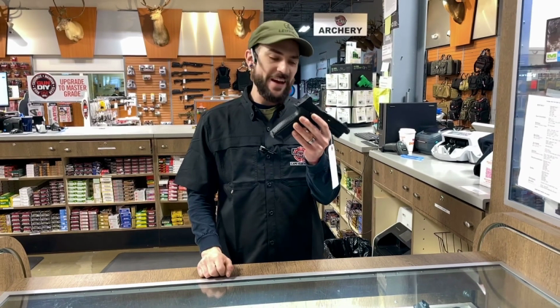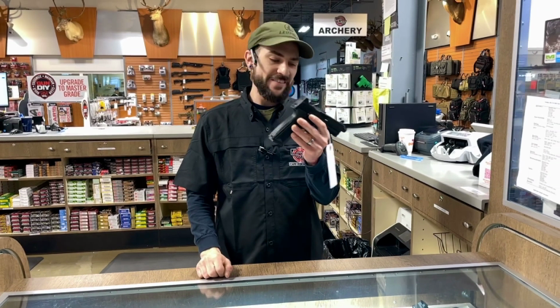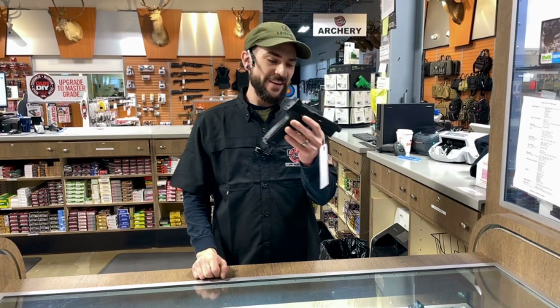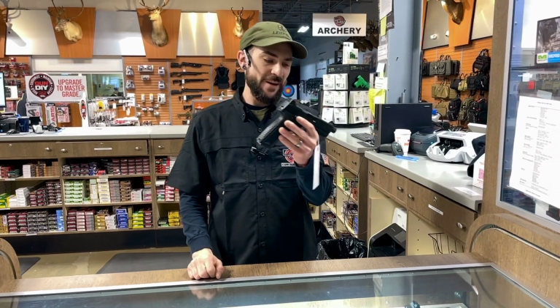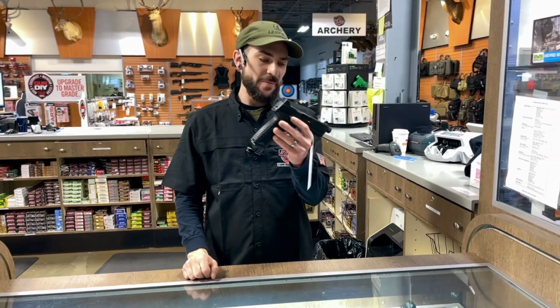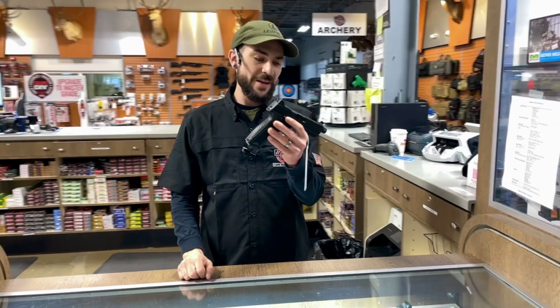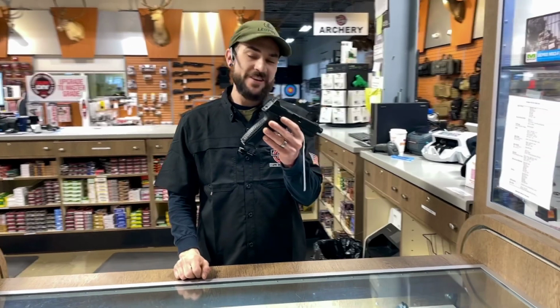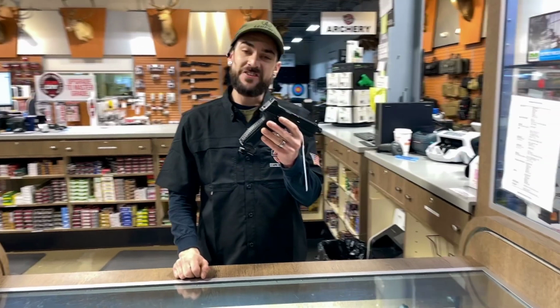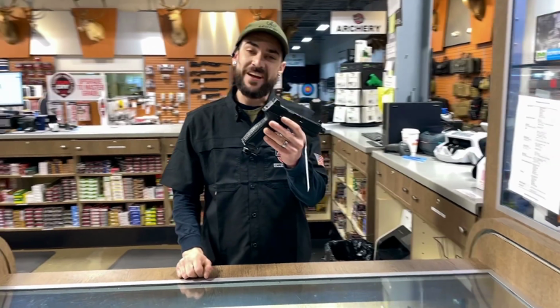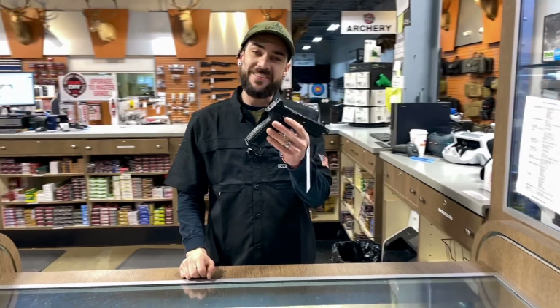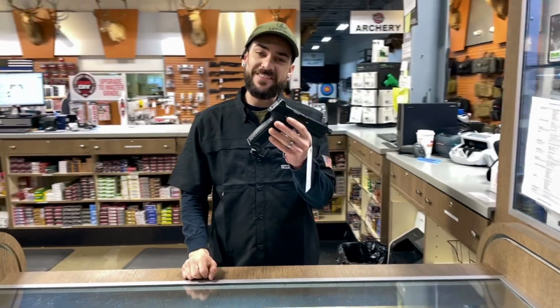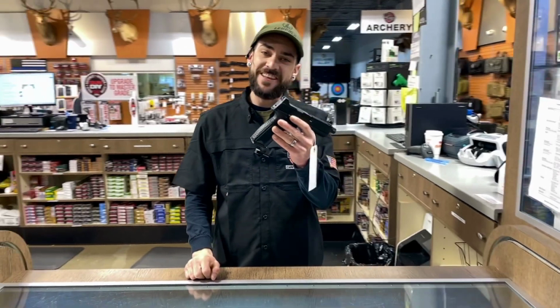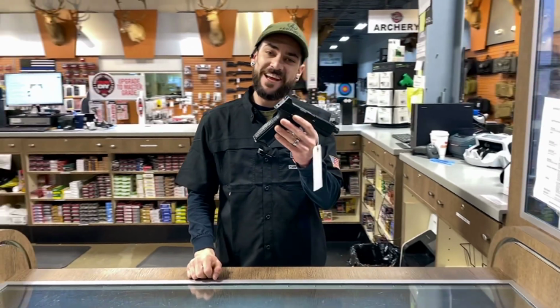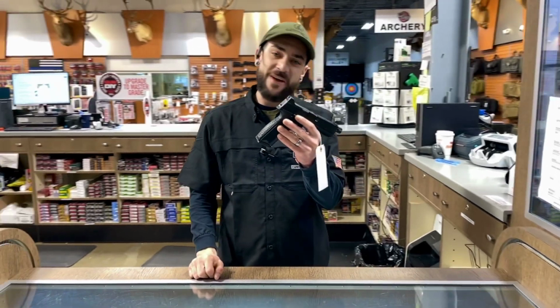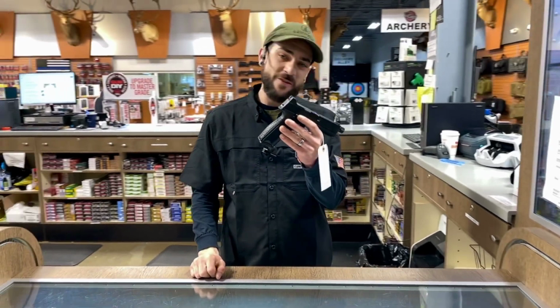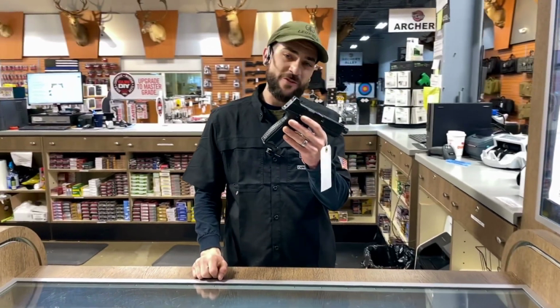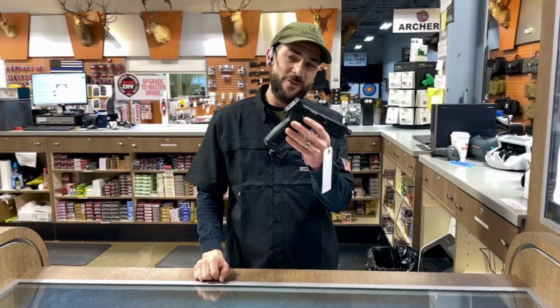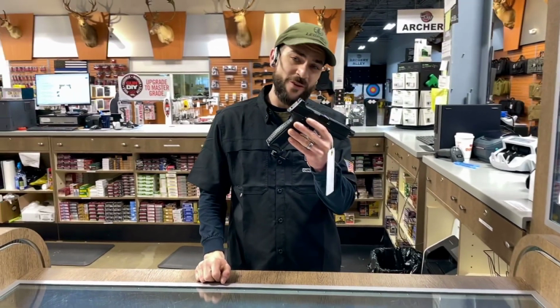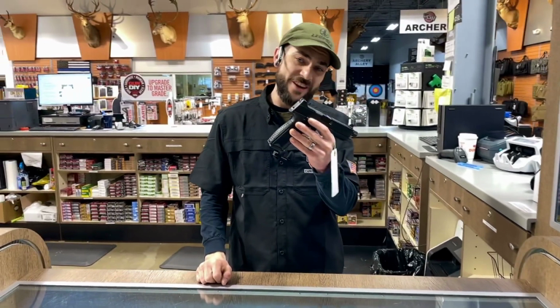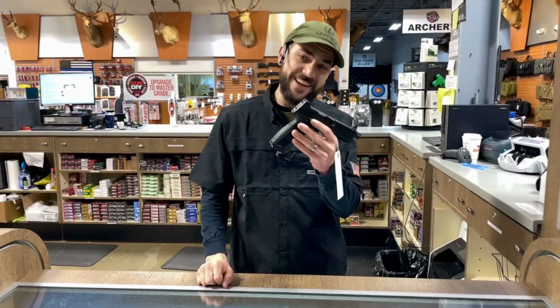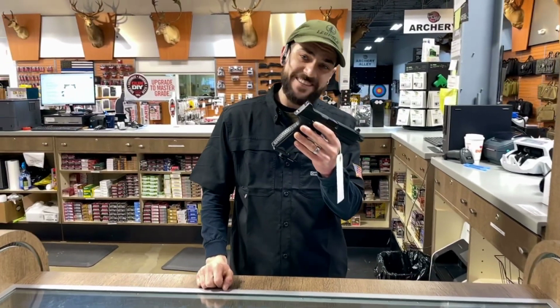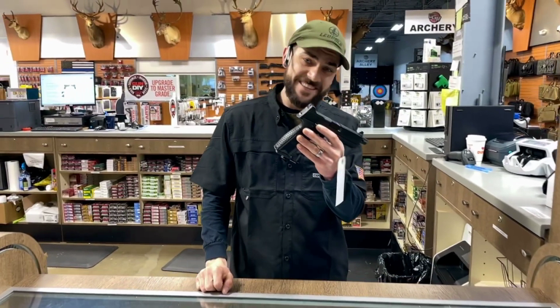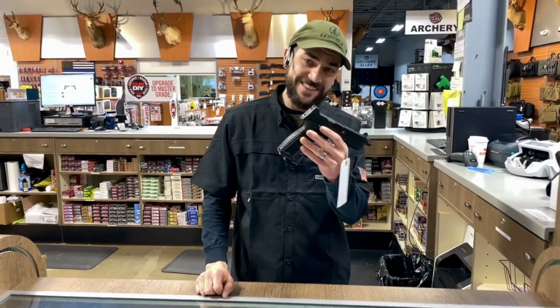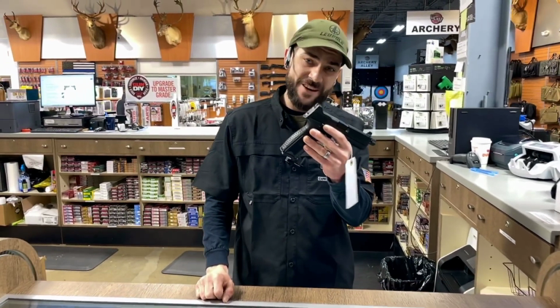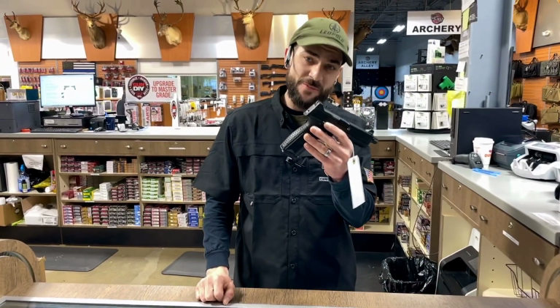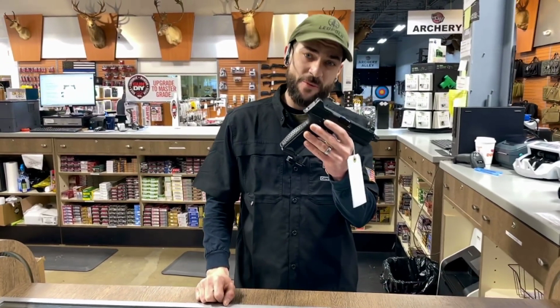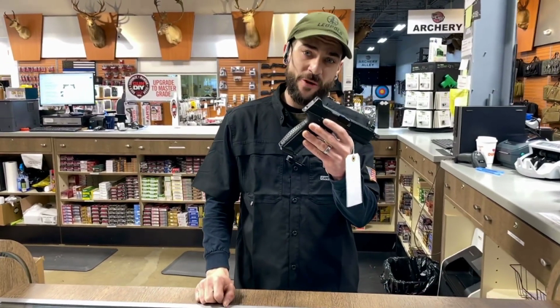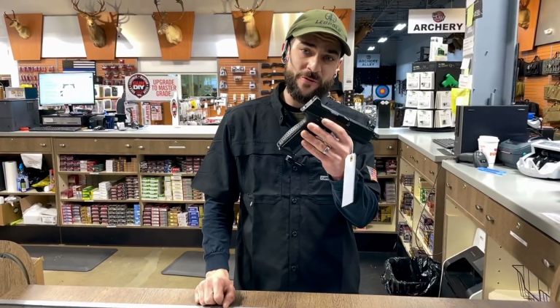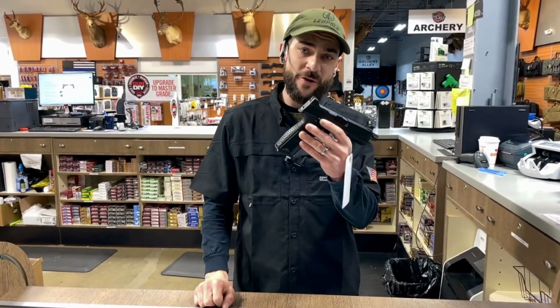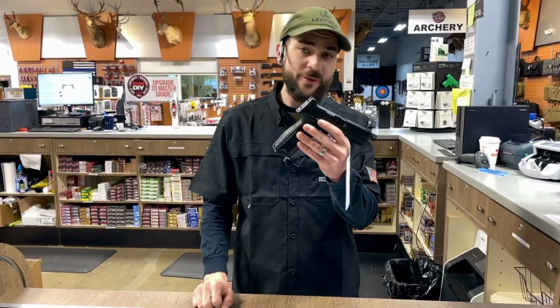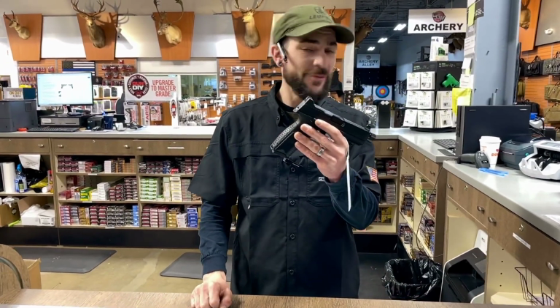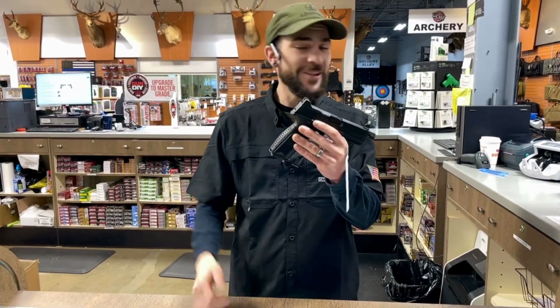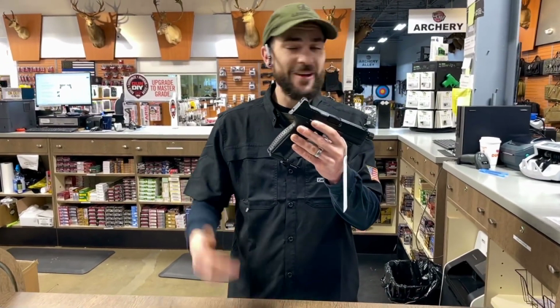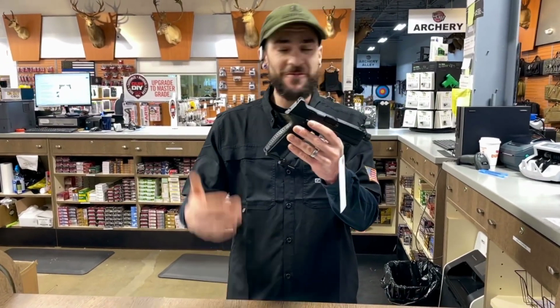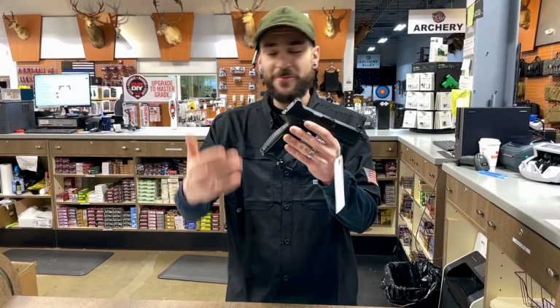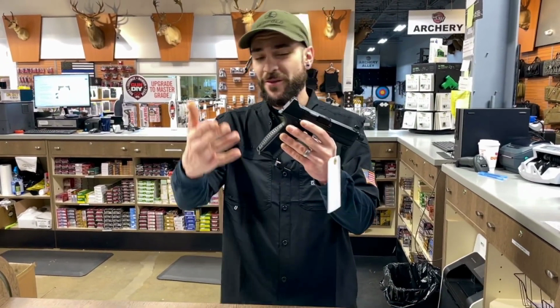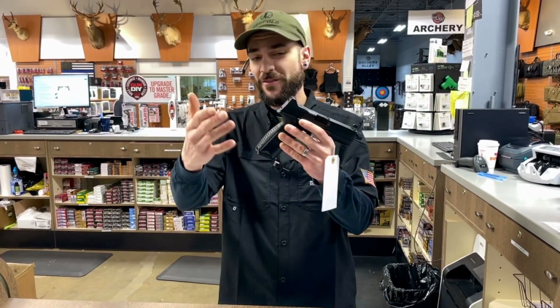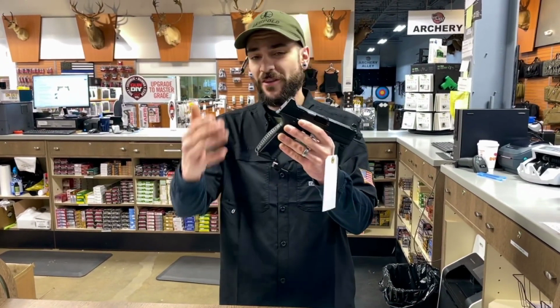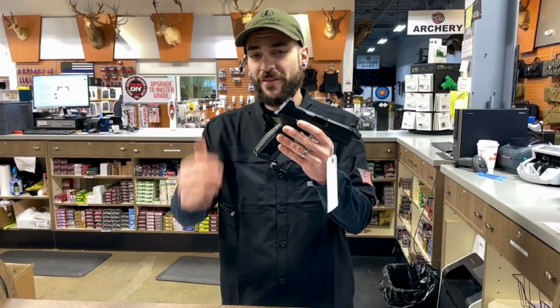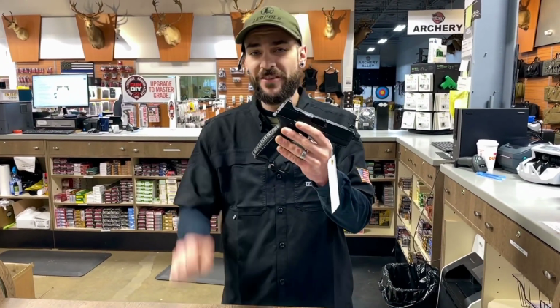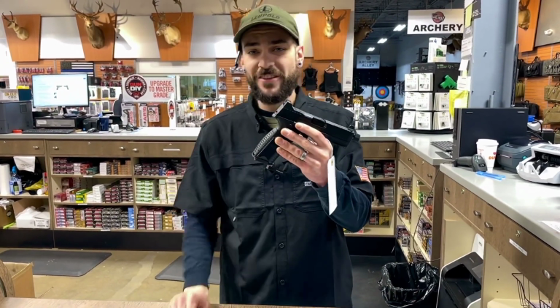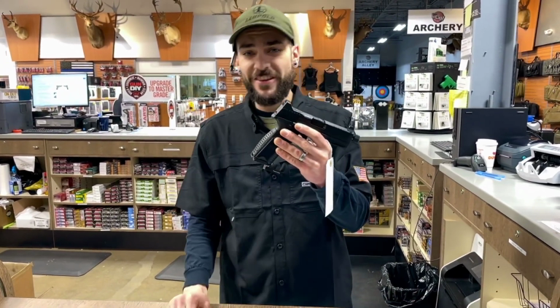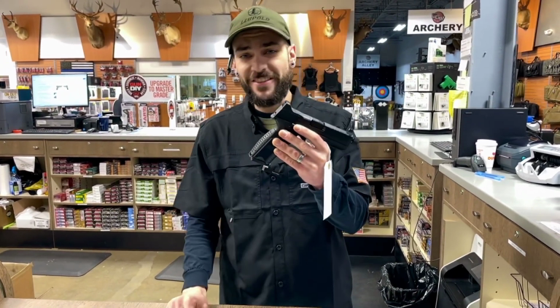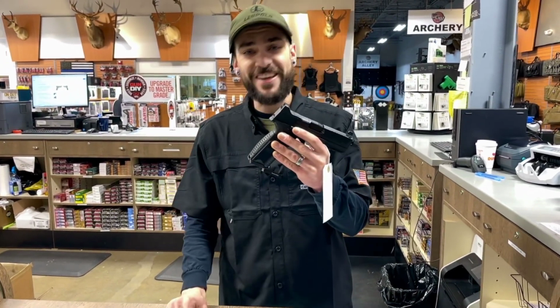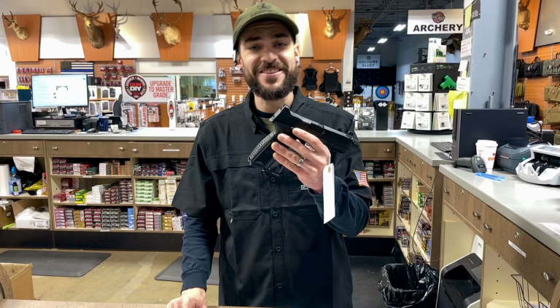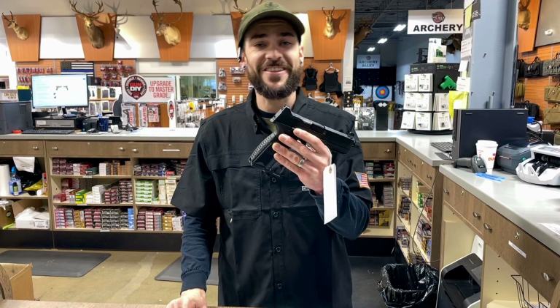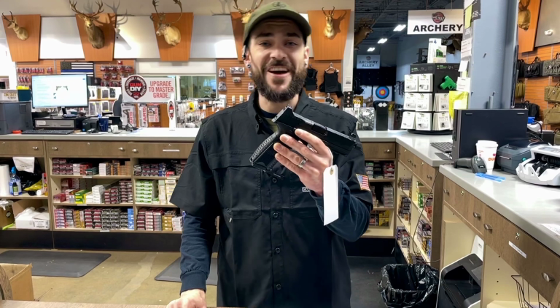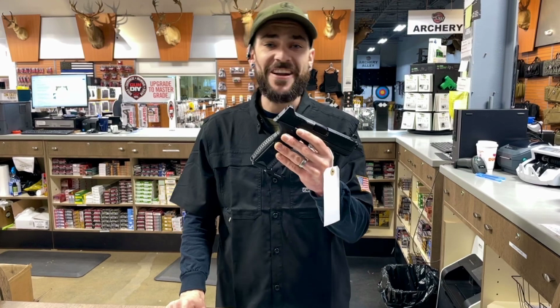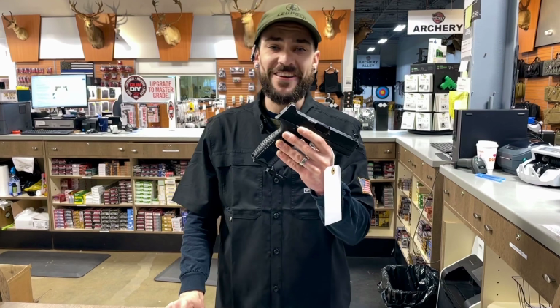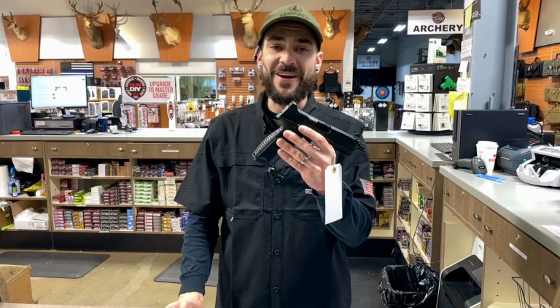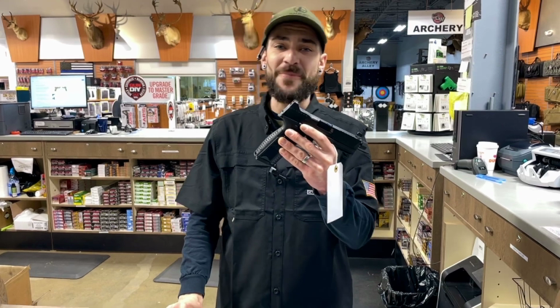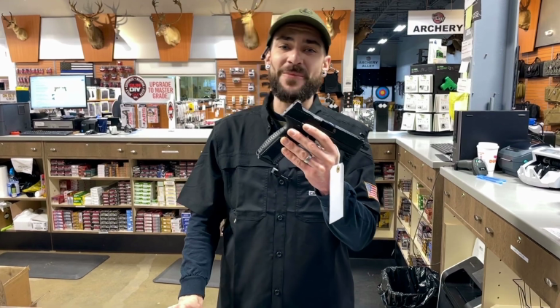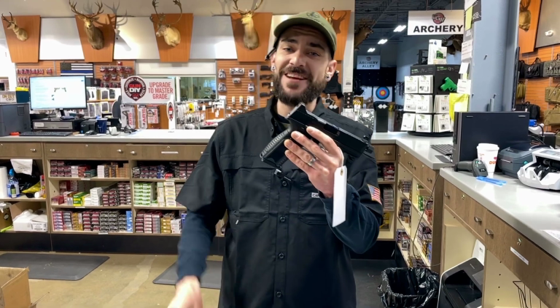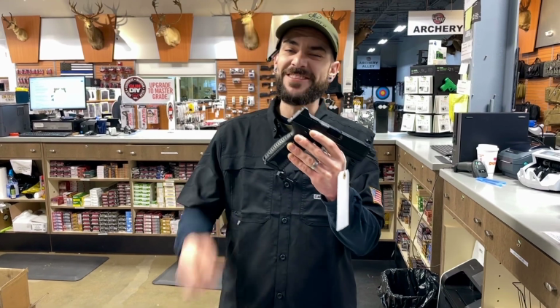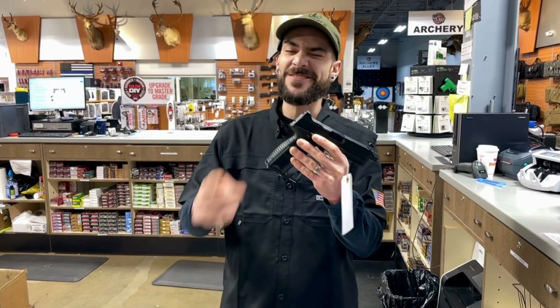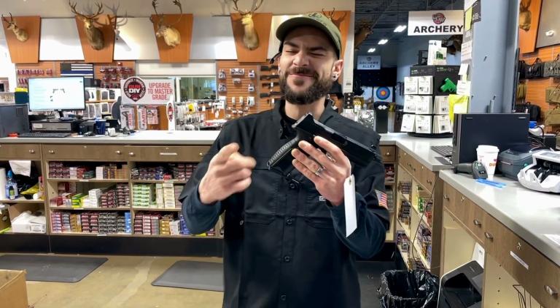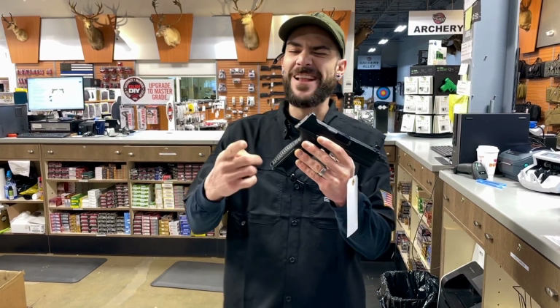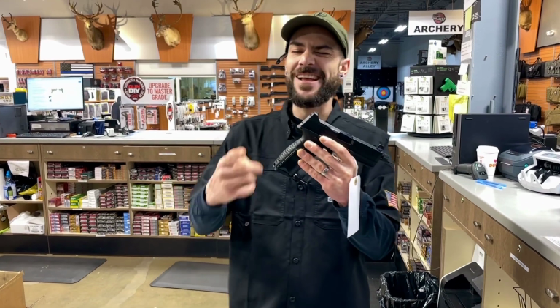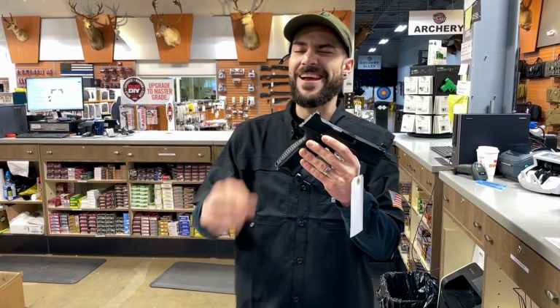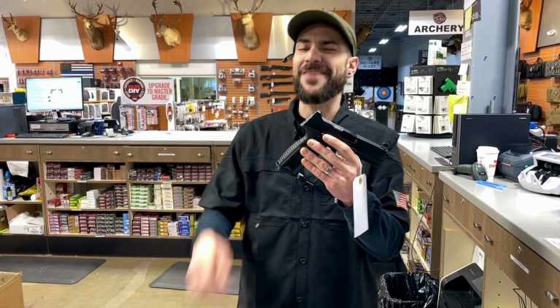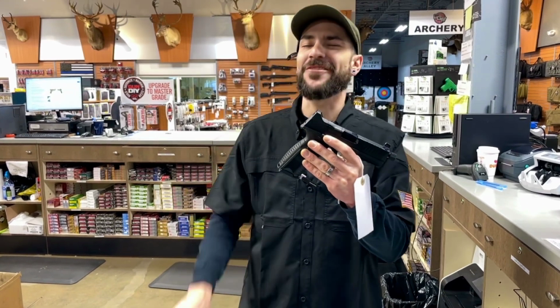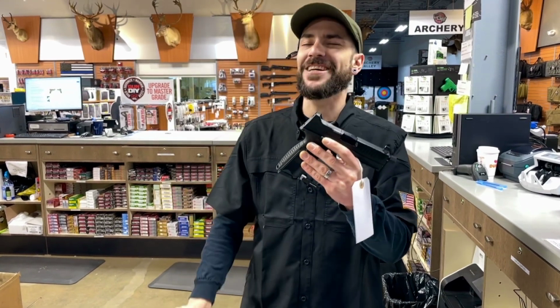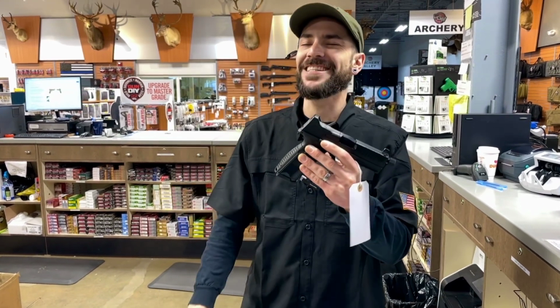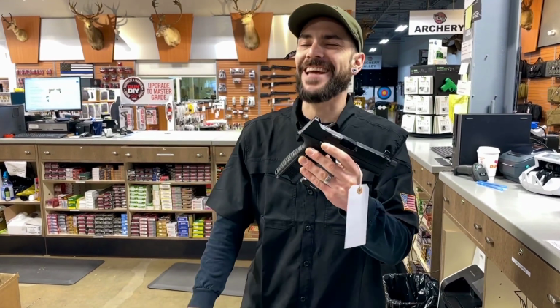It has a 10-round magazine capacity in Massachusetts, or 17 in a free state. You guys can come in and check this thing out at the store — 96 Airport Road. We'd love to be of service to you. Thanks a lot, God bless, have a great day!